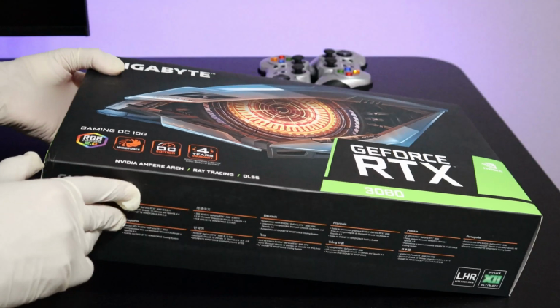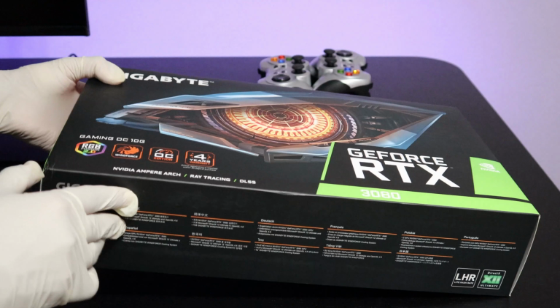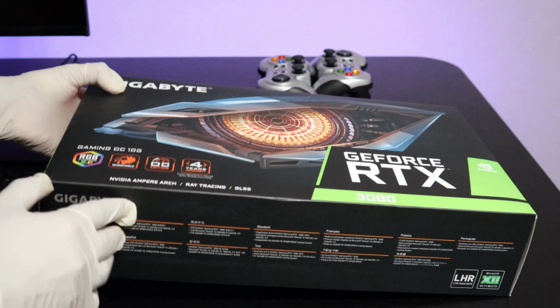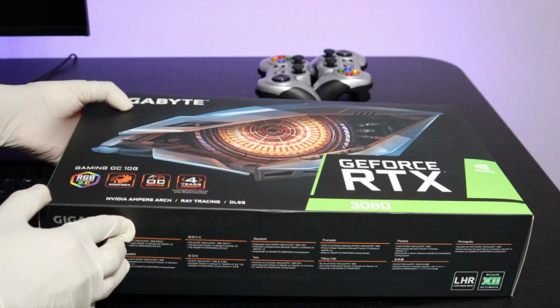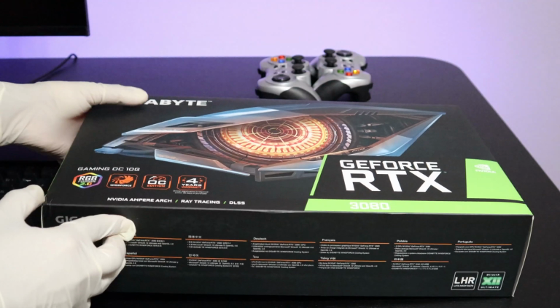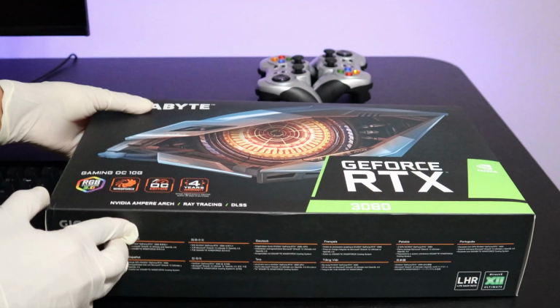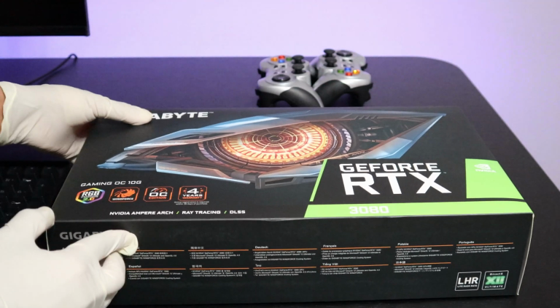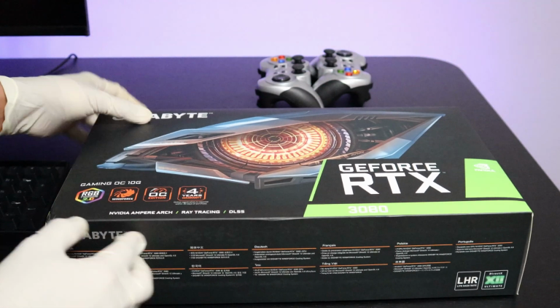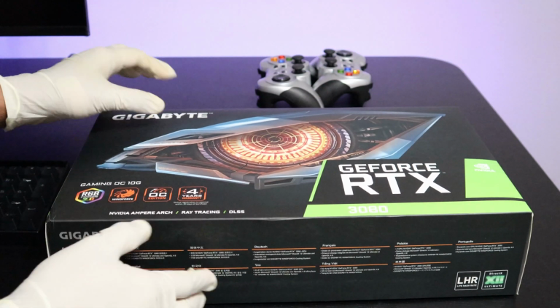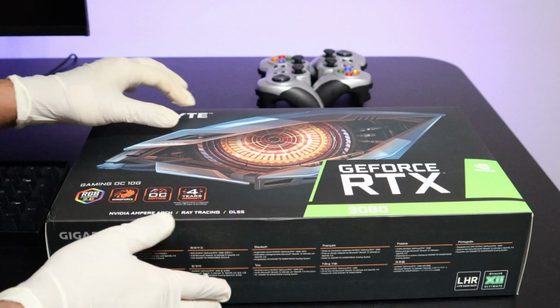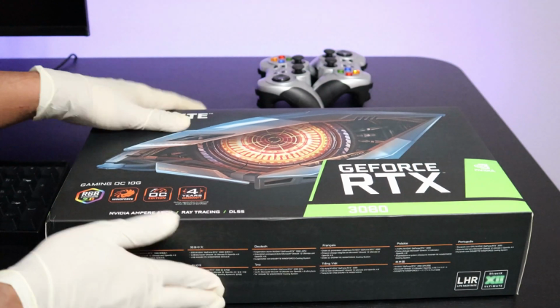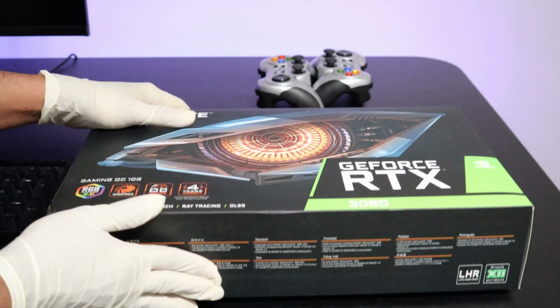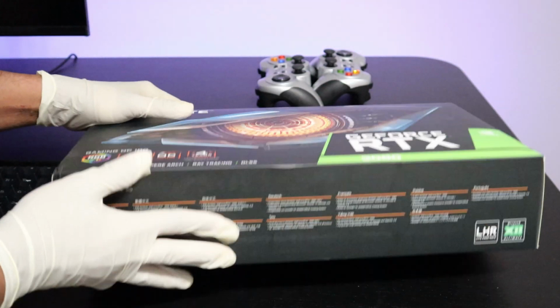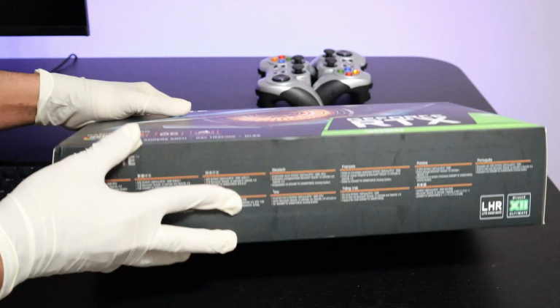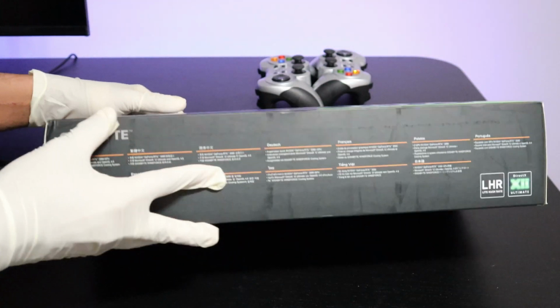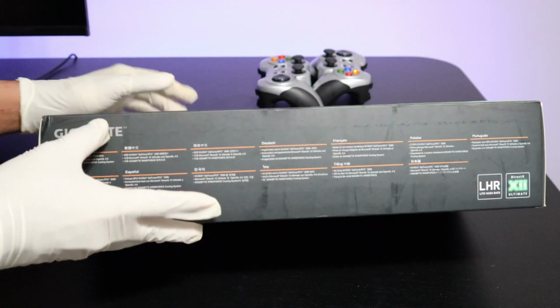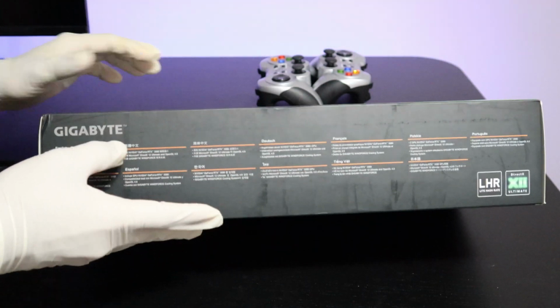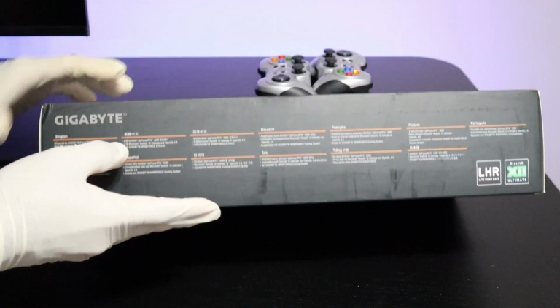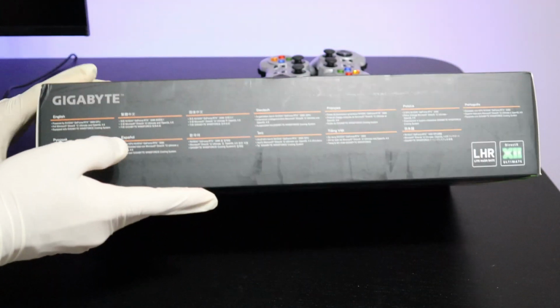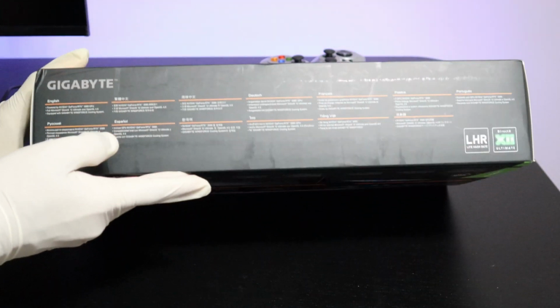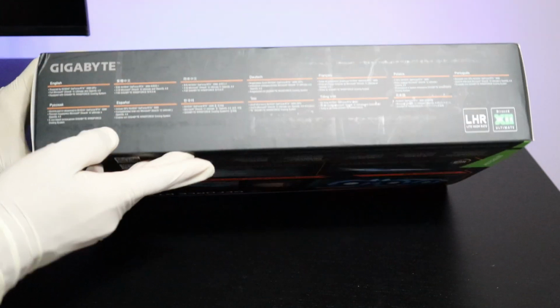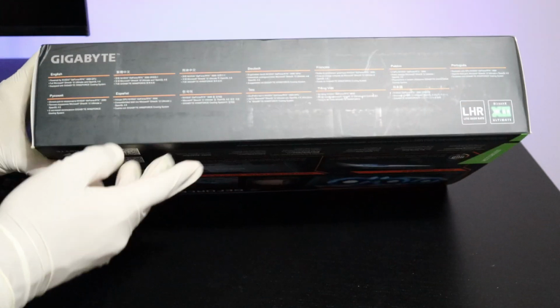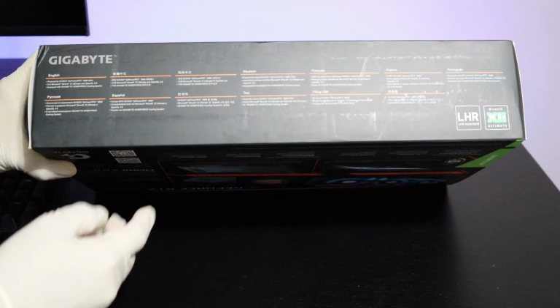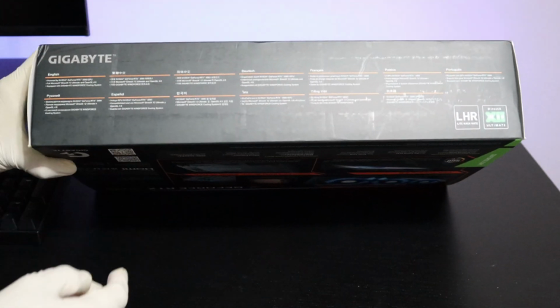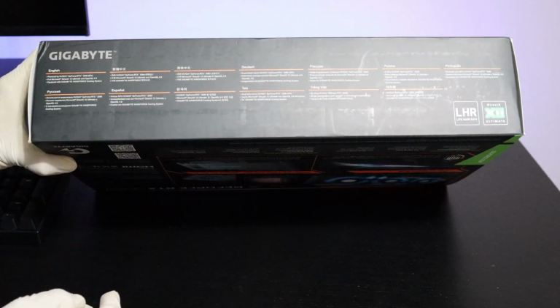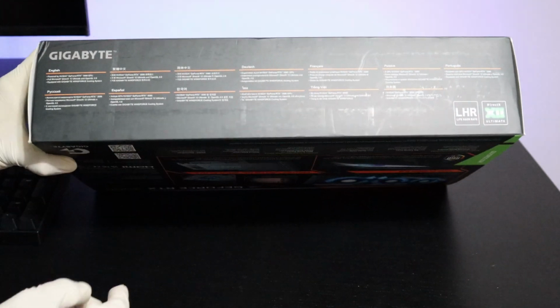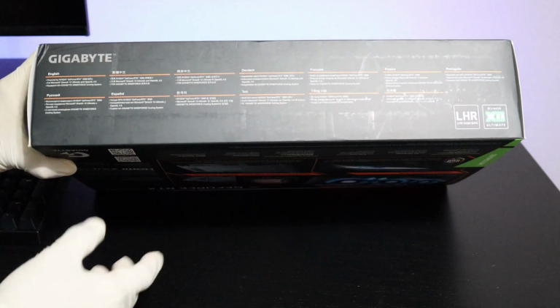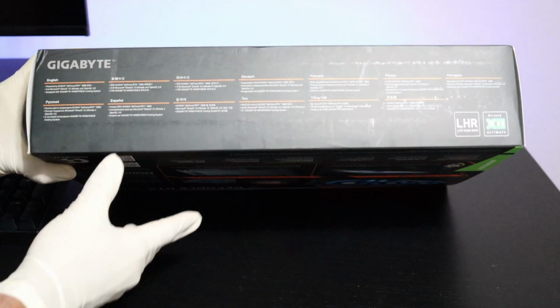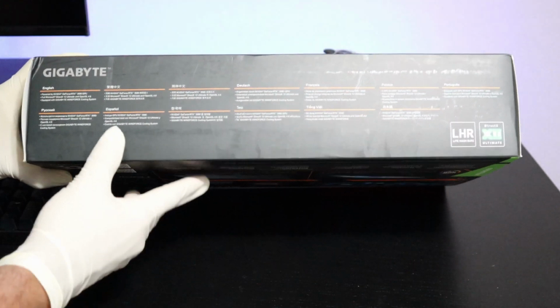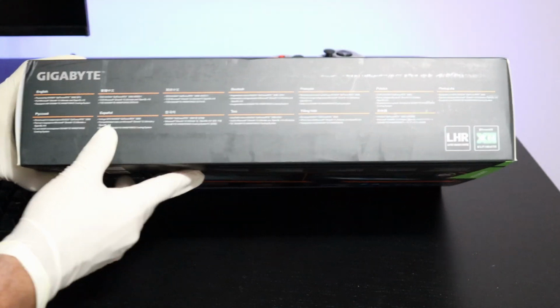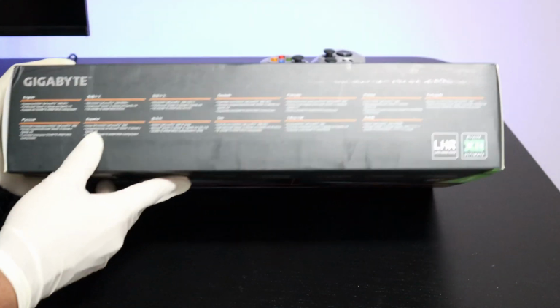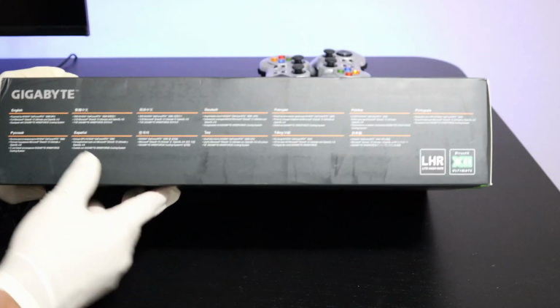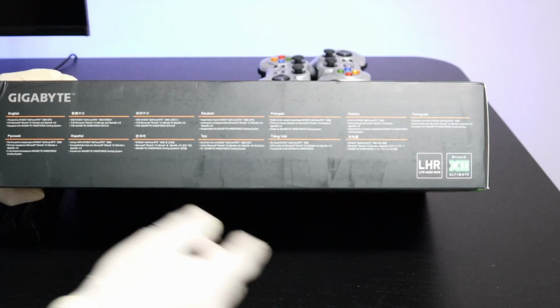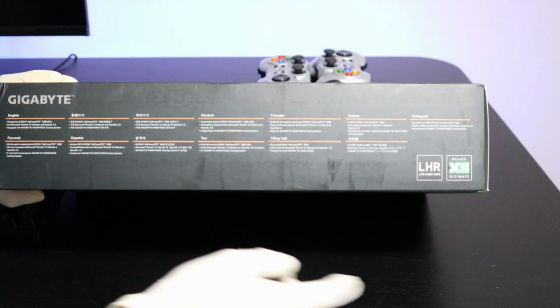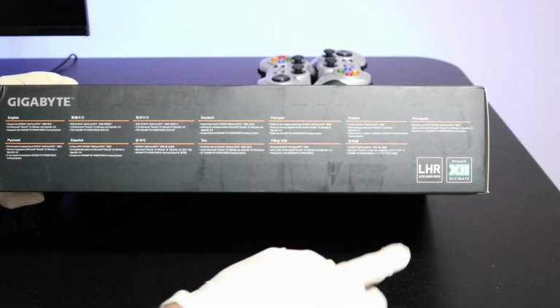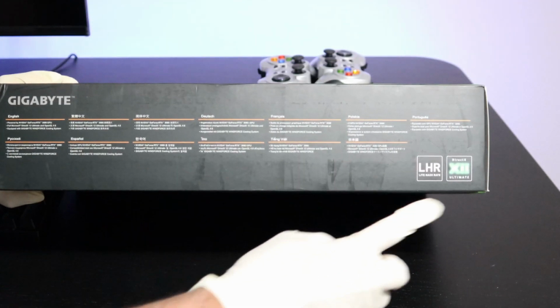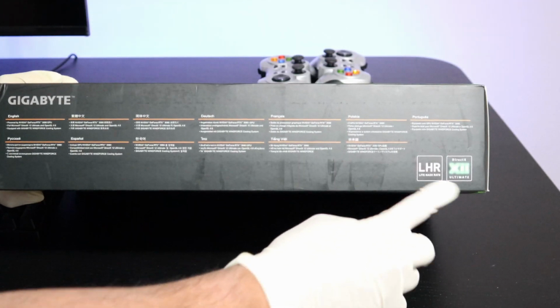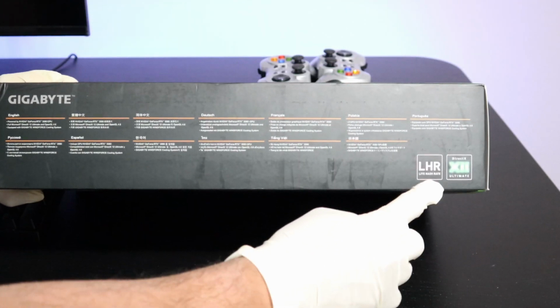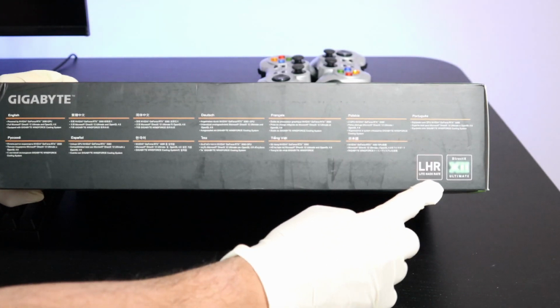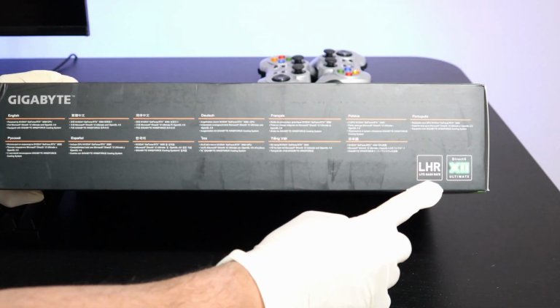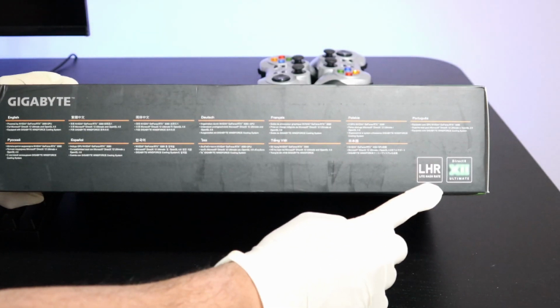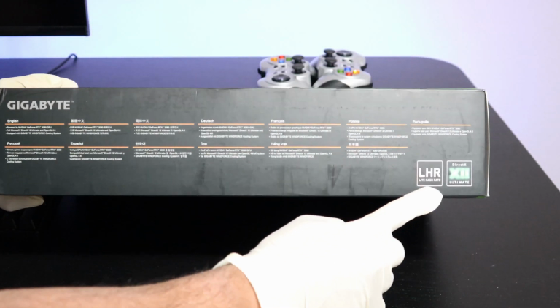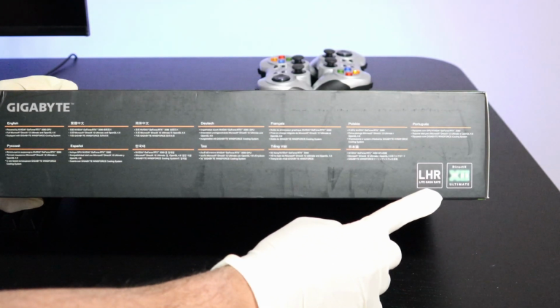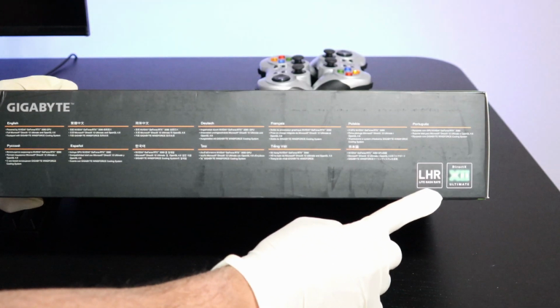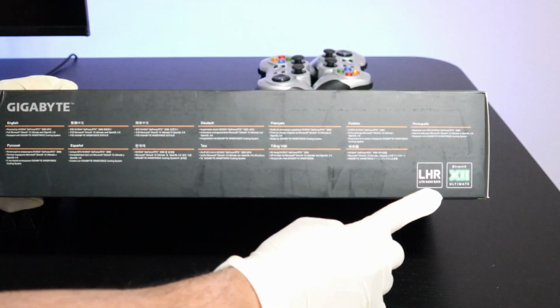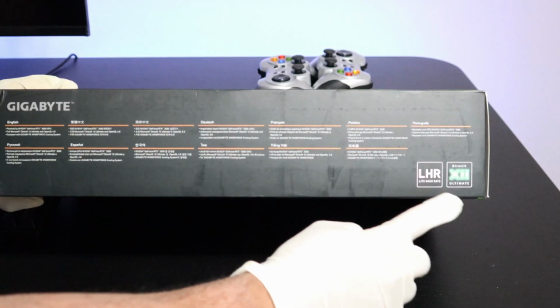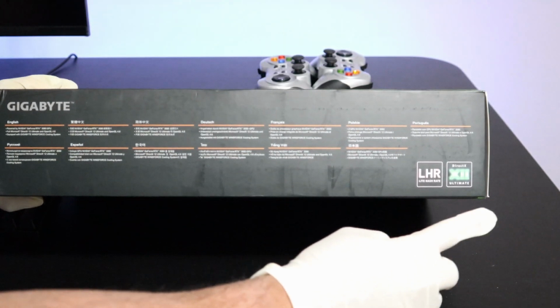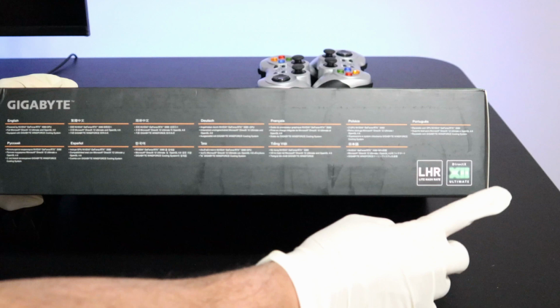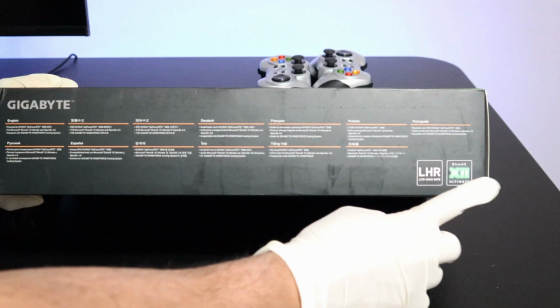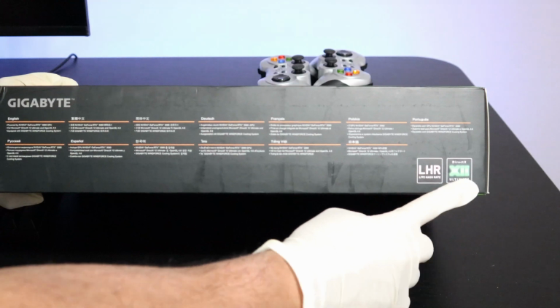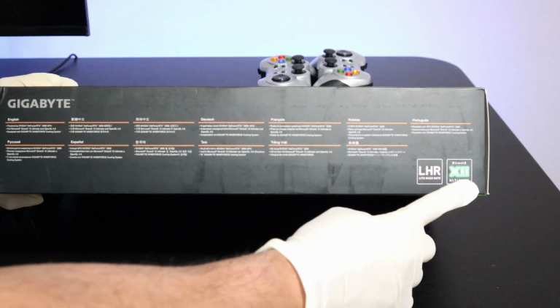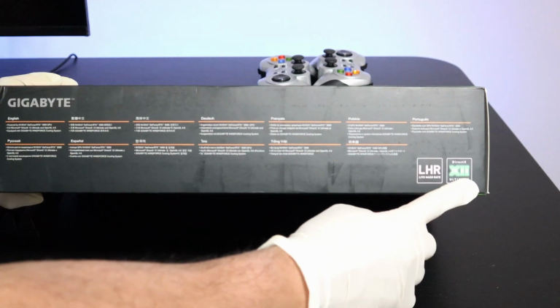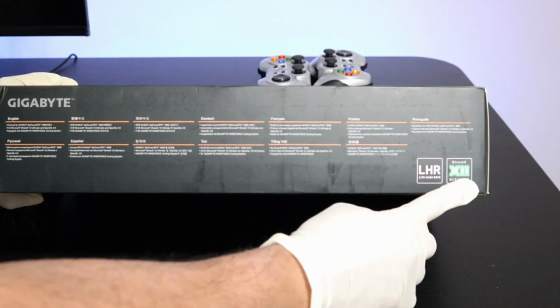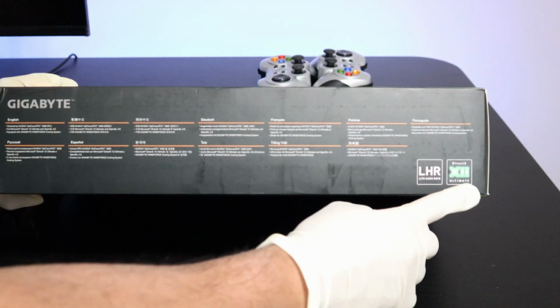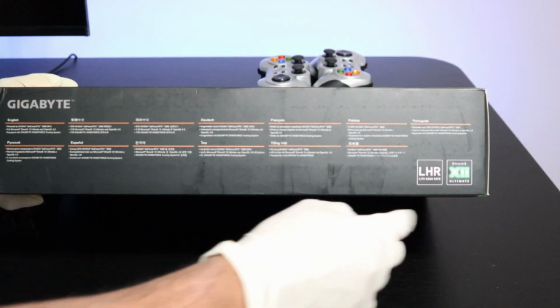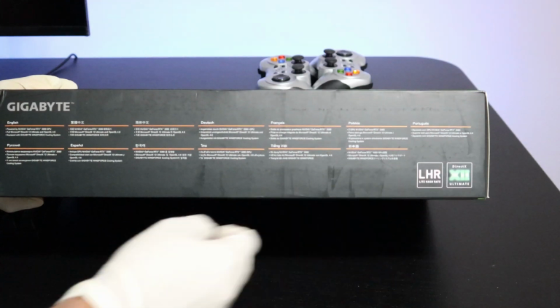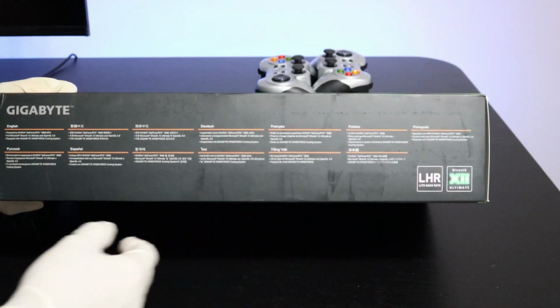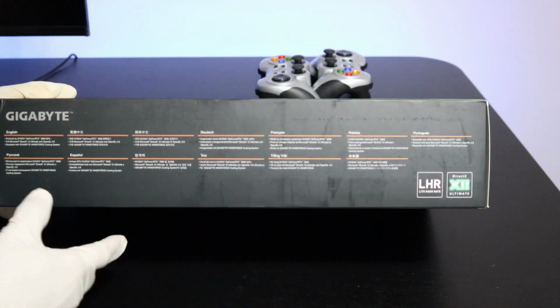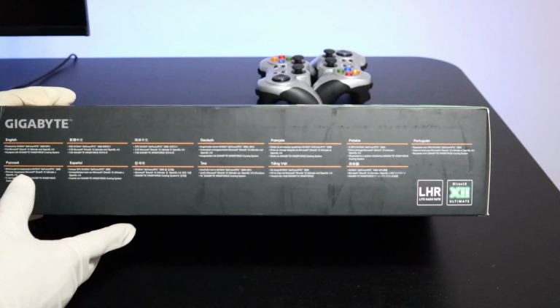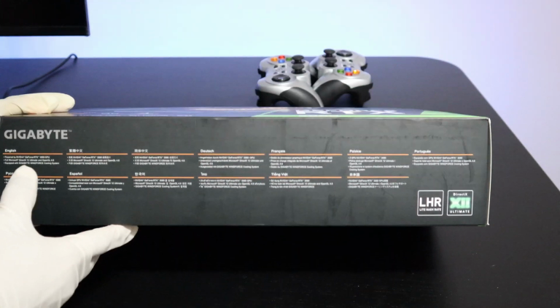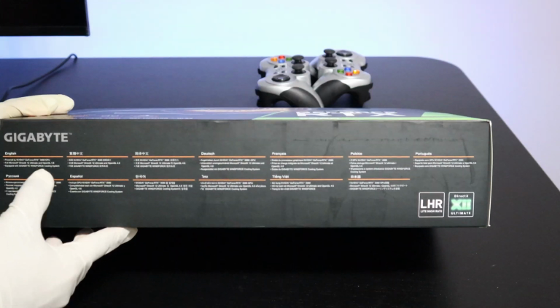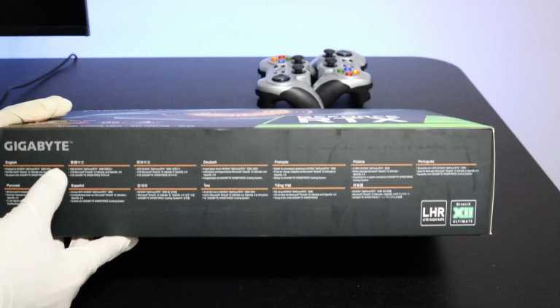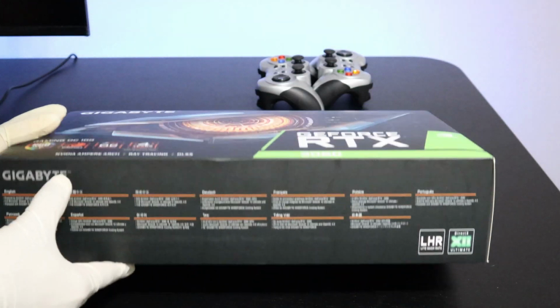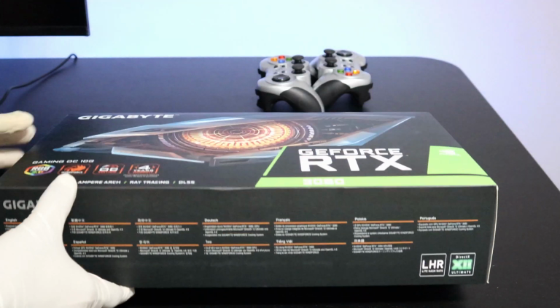Let's go over to the side here. This is an LHR graphics card. It's got DirectX tool support.